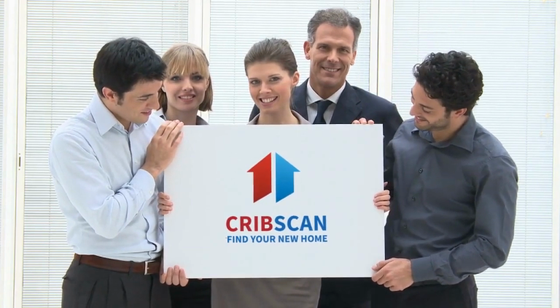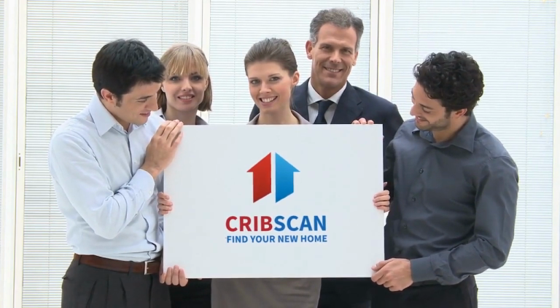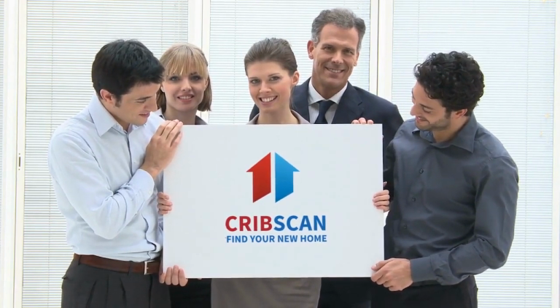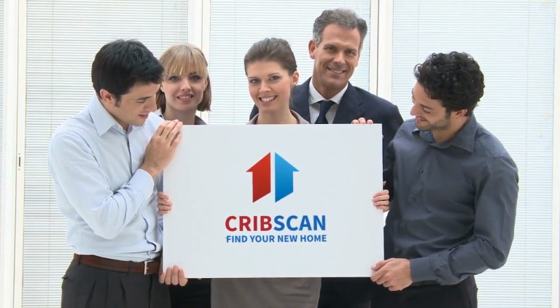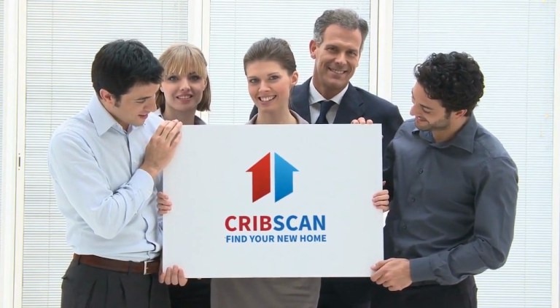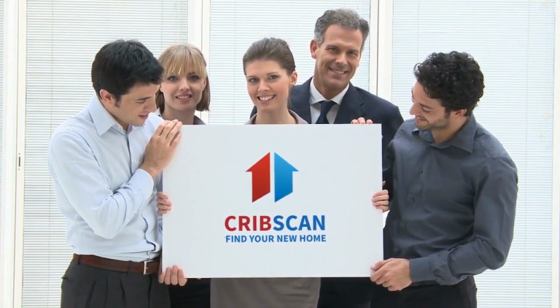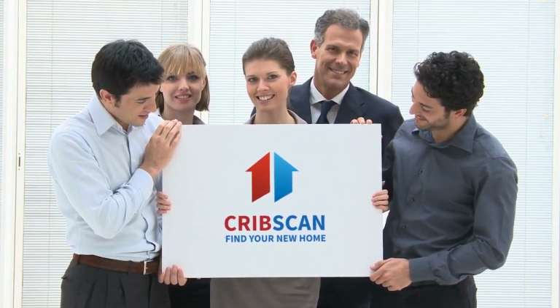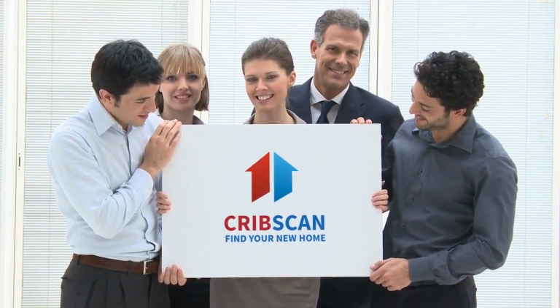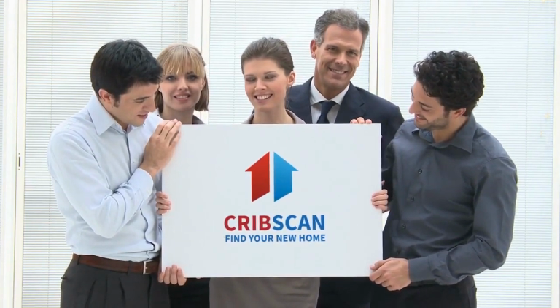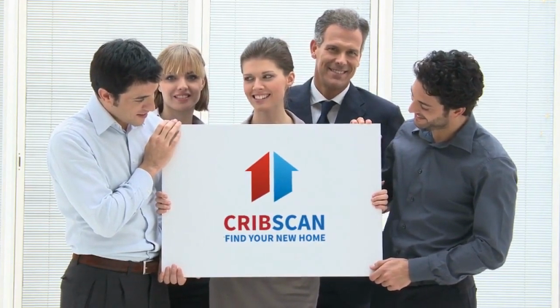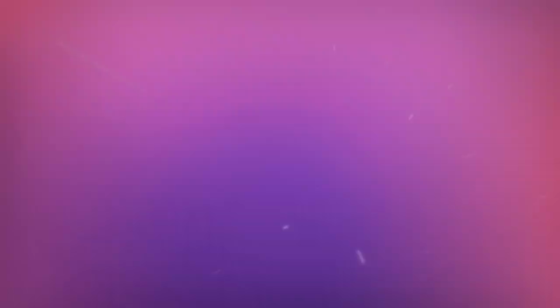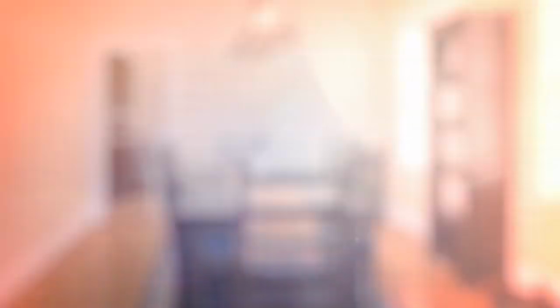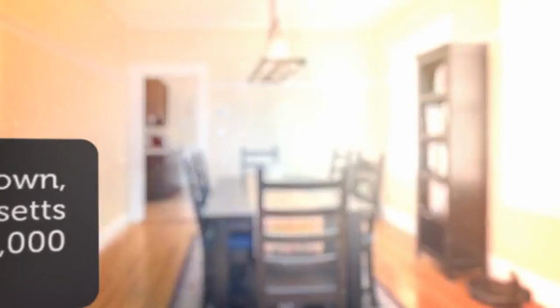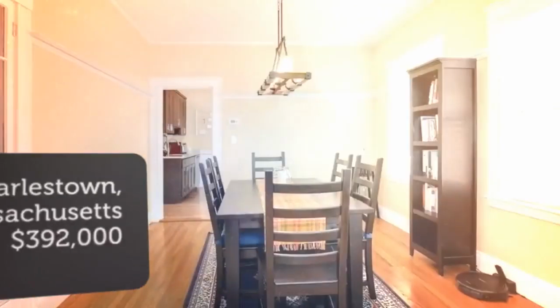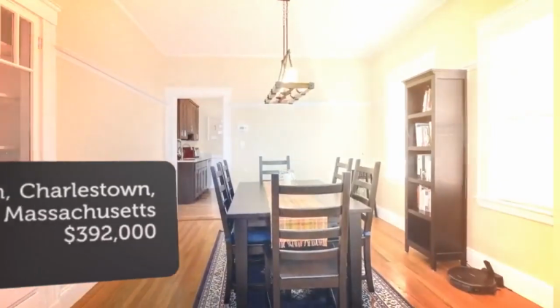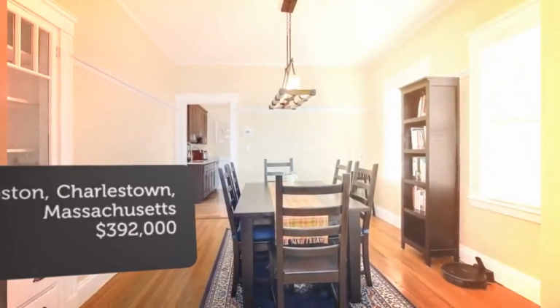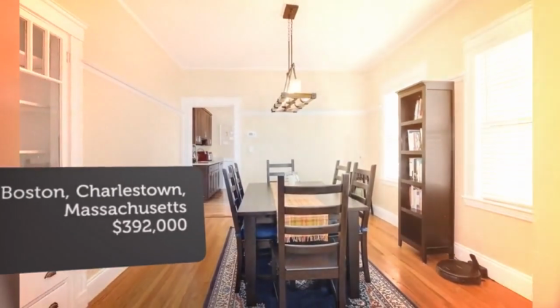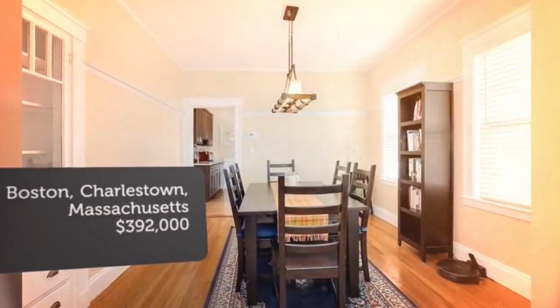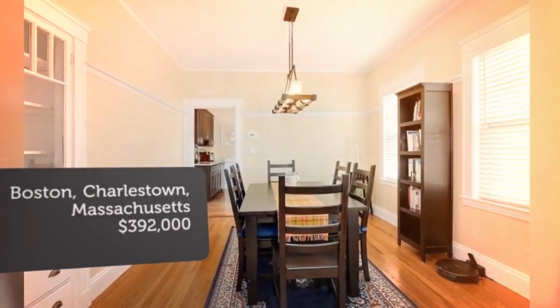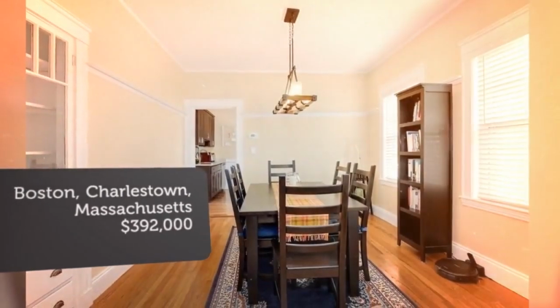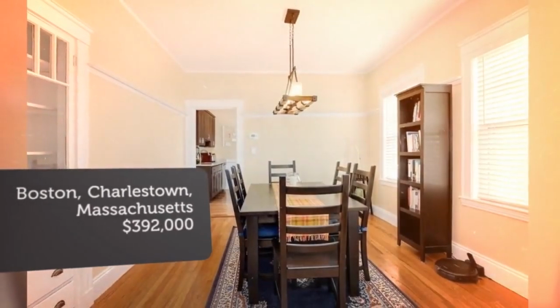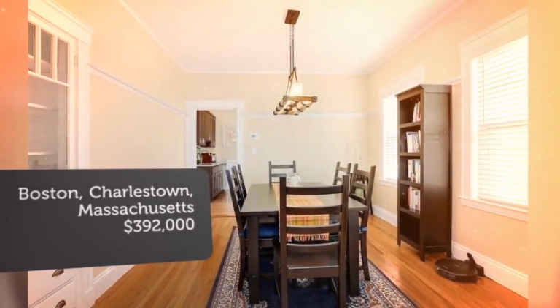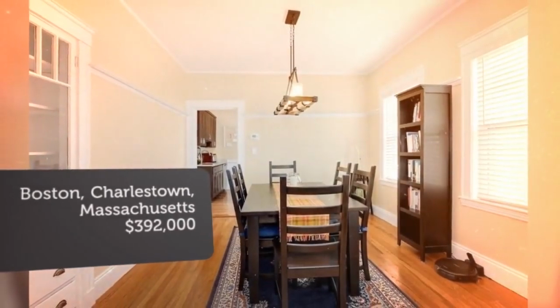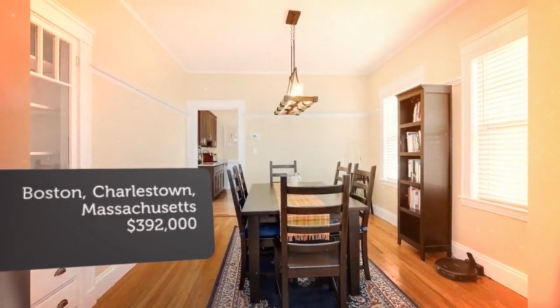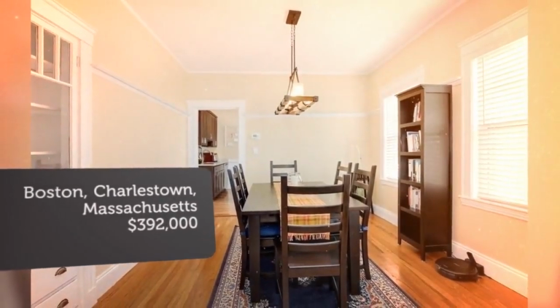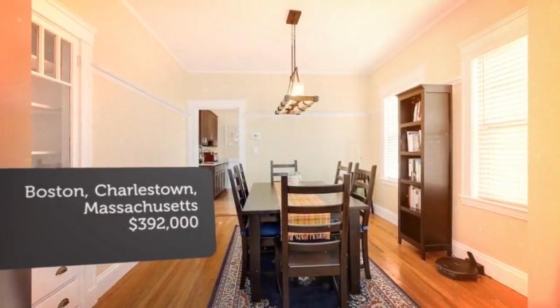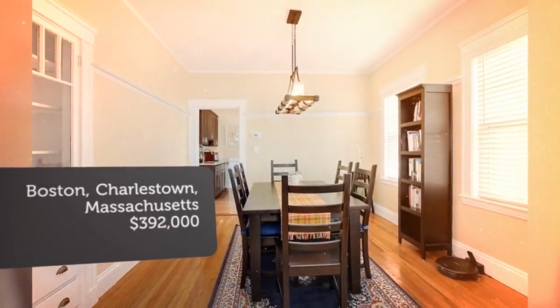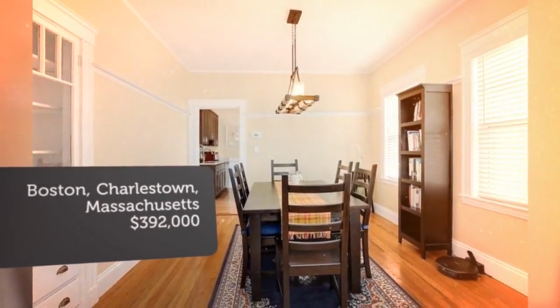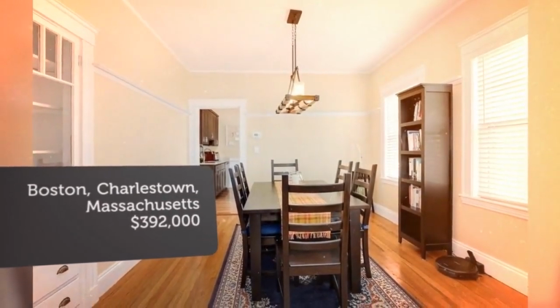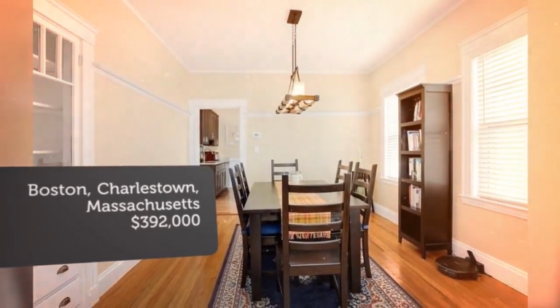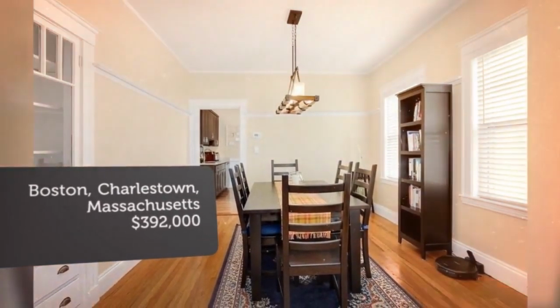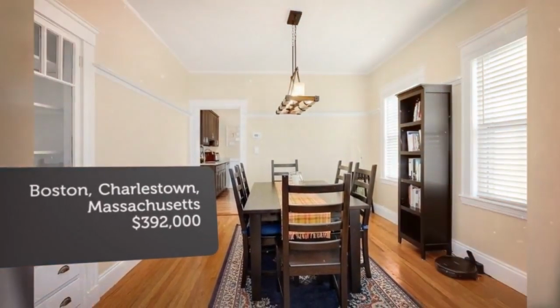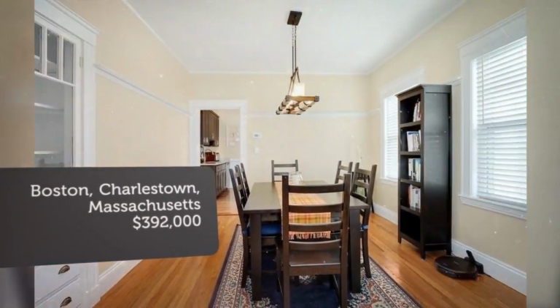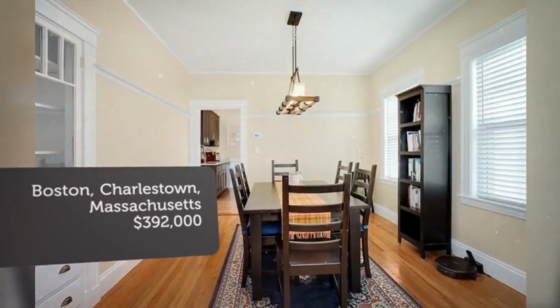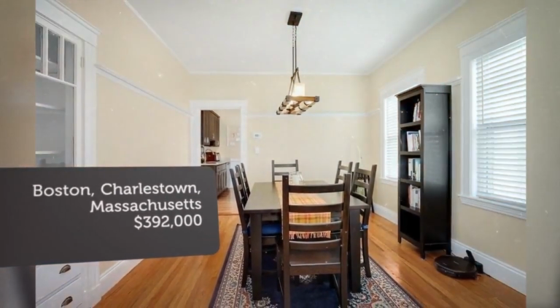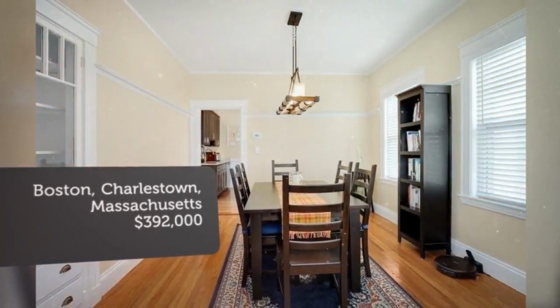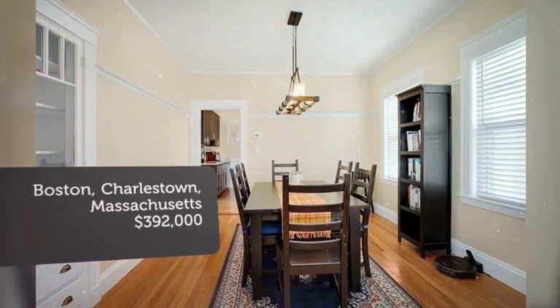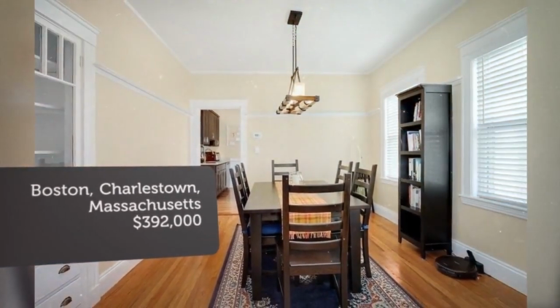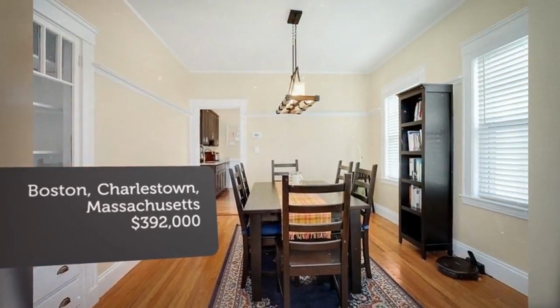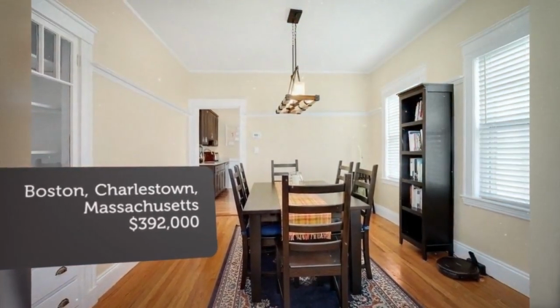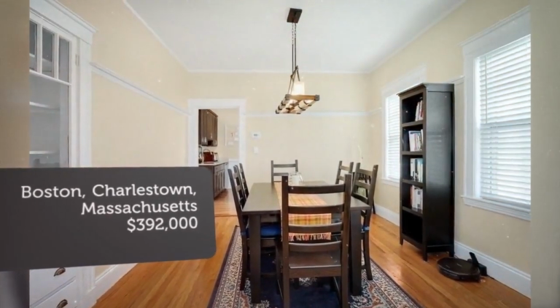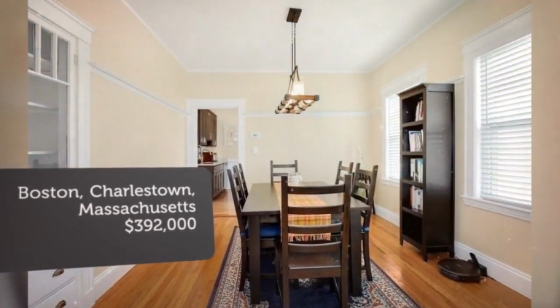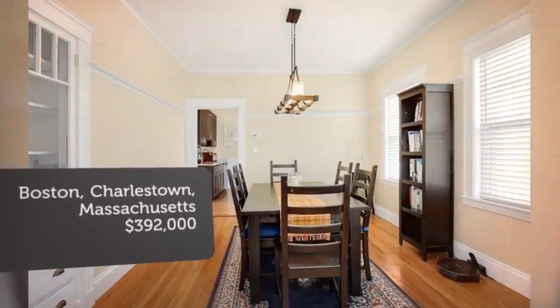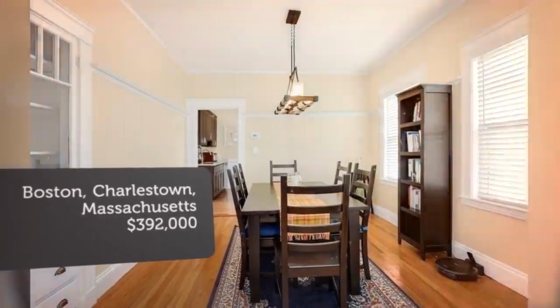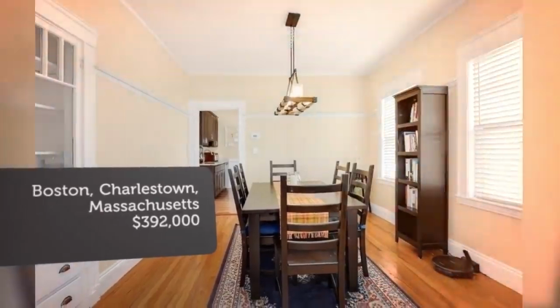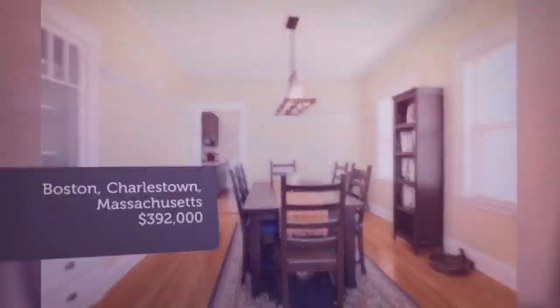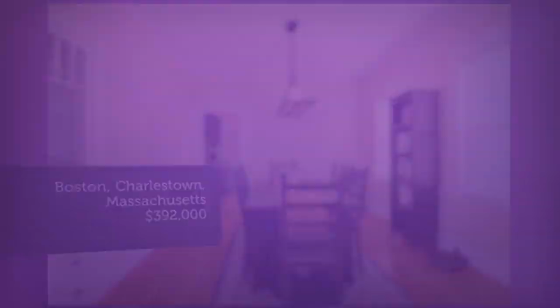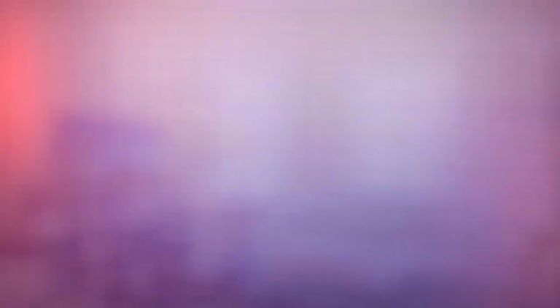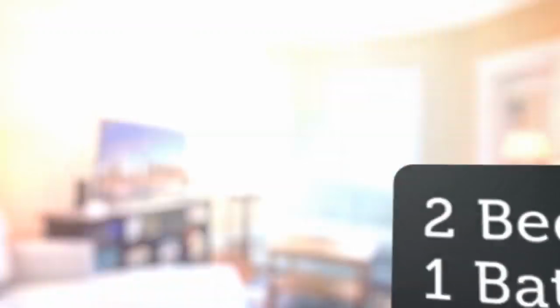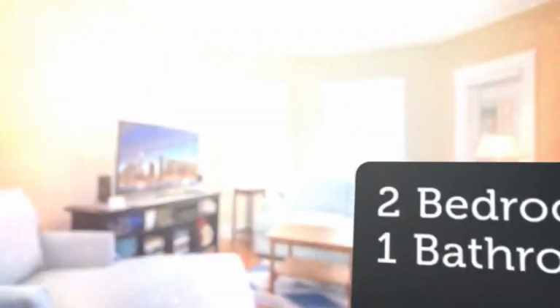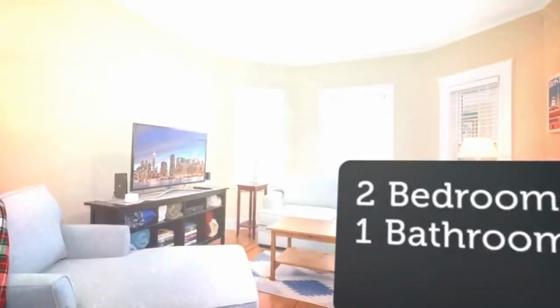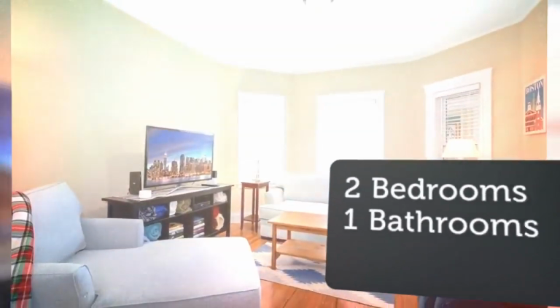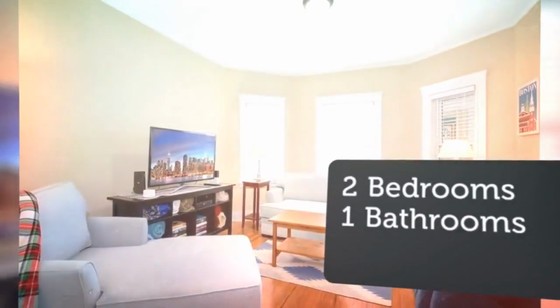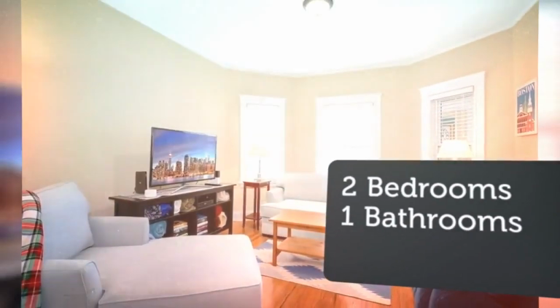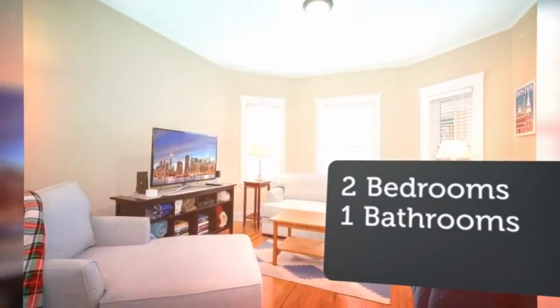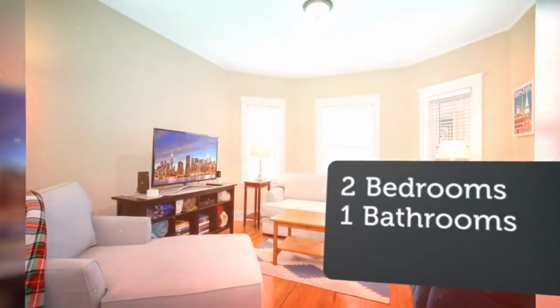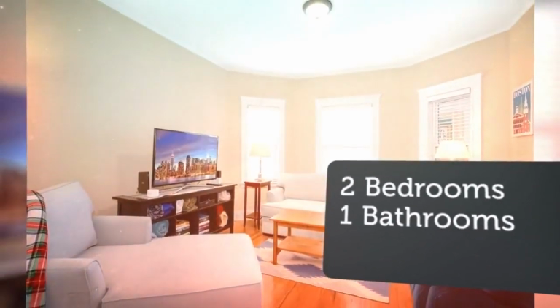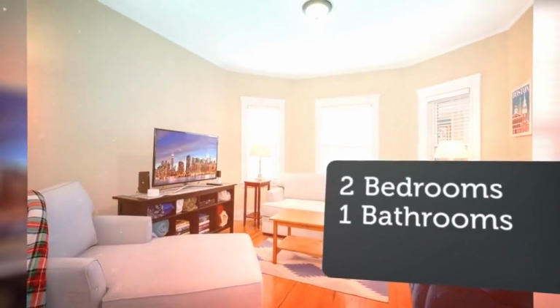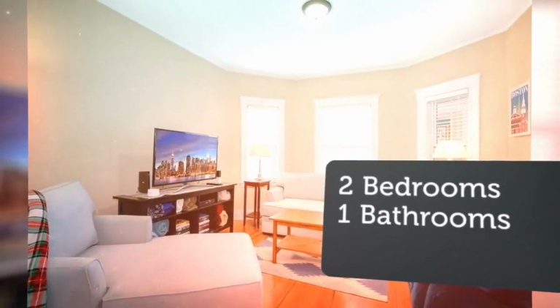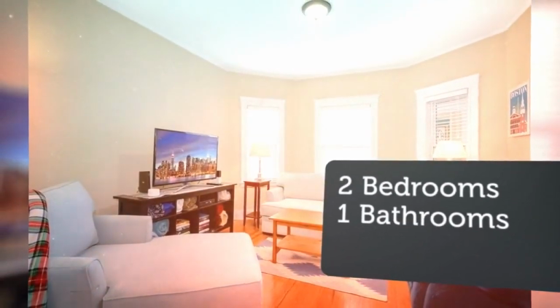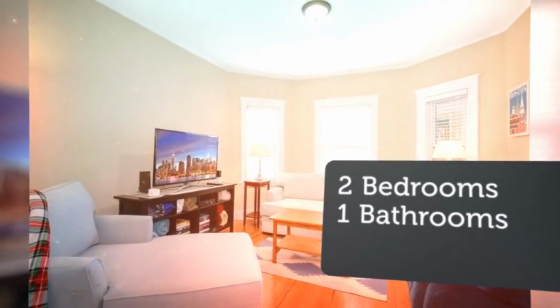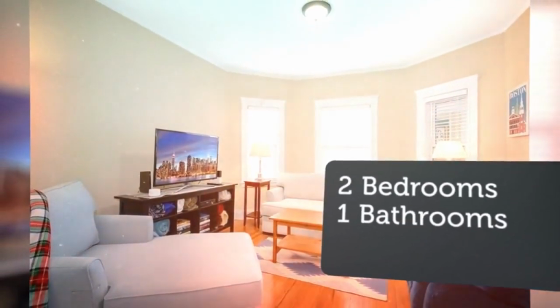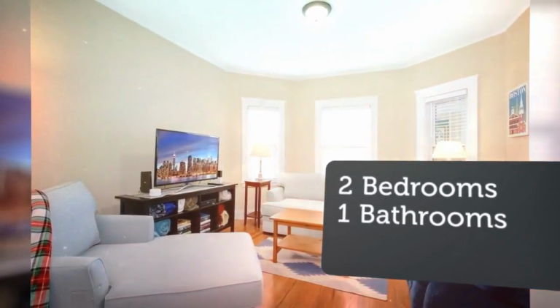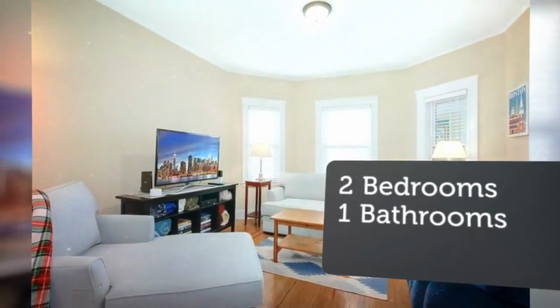The bright airy living room greets you upon entry. High ceilings, bay windows, and hardwood floors are among the features.